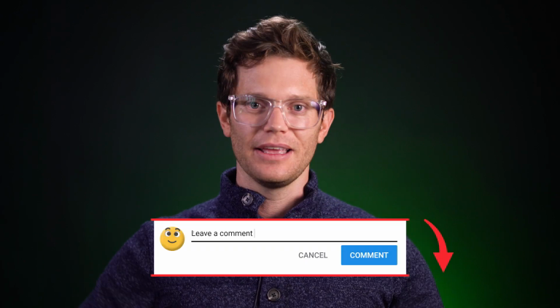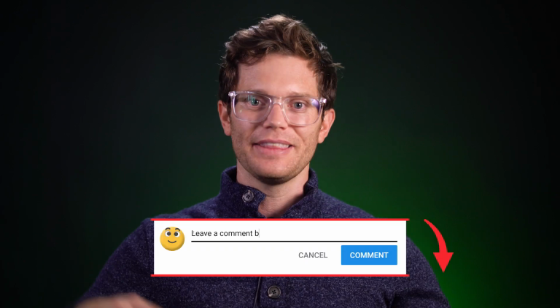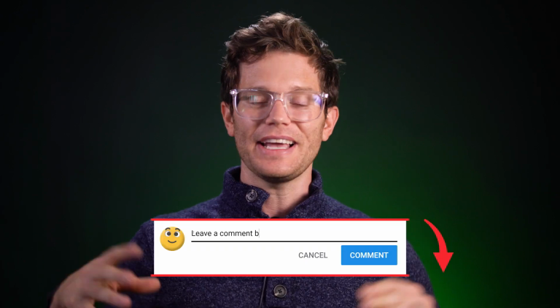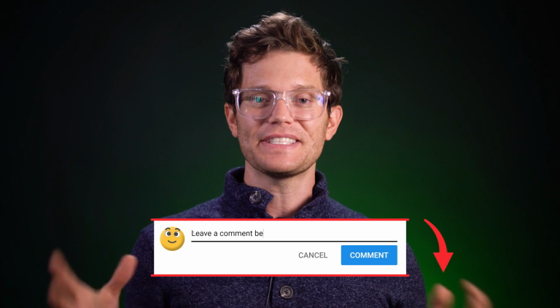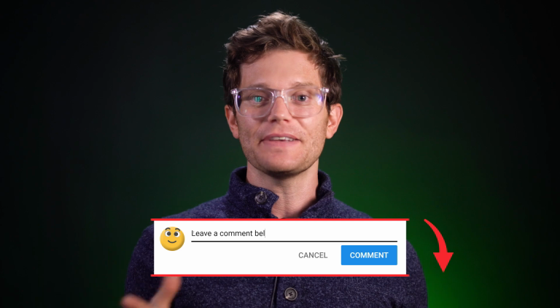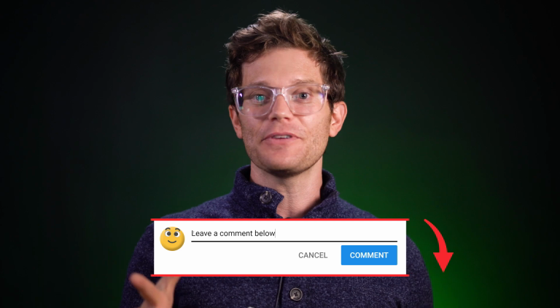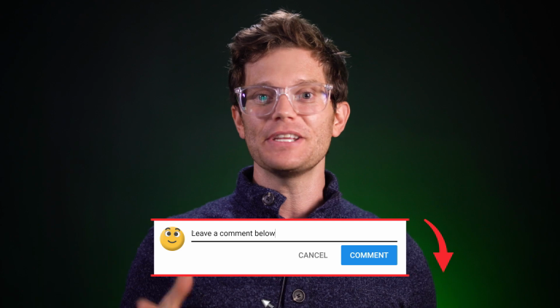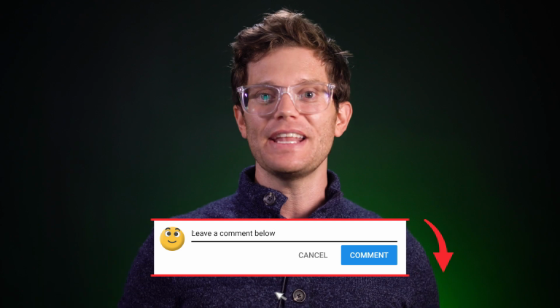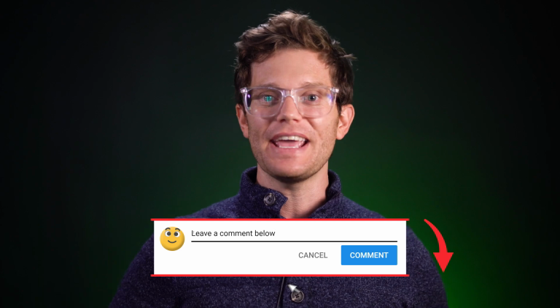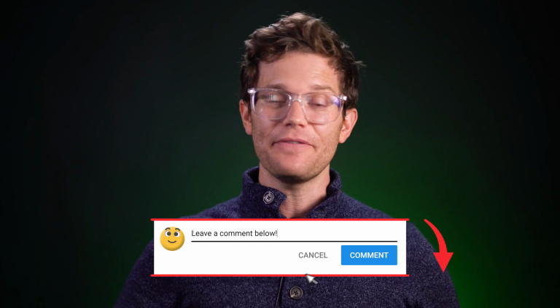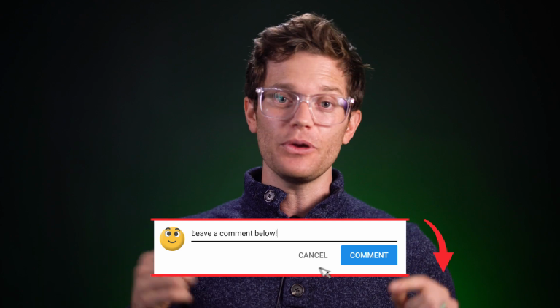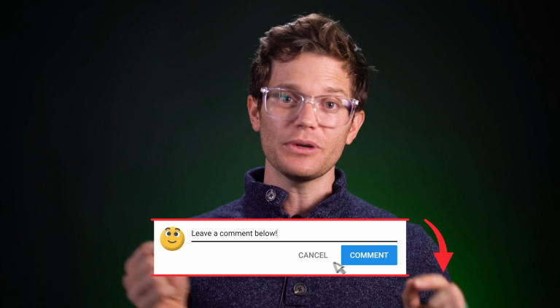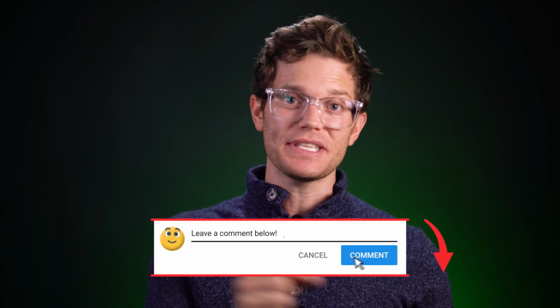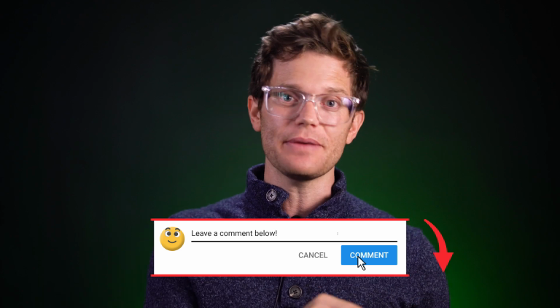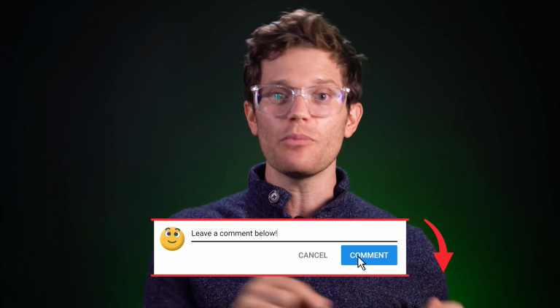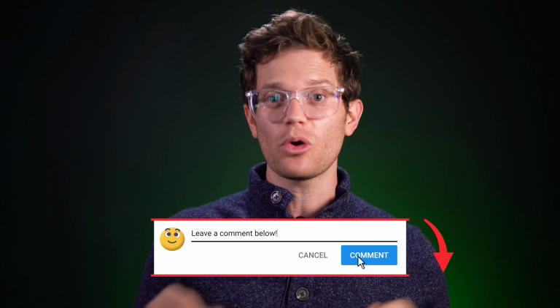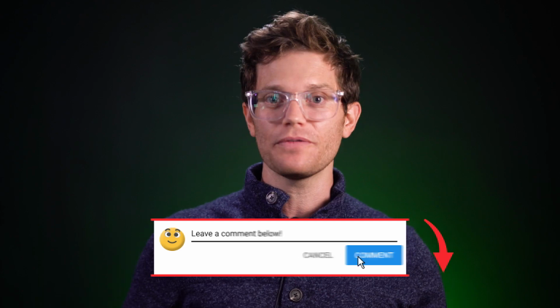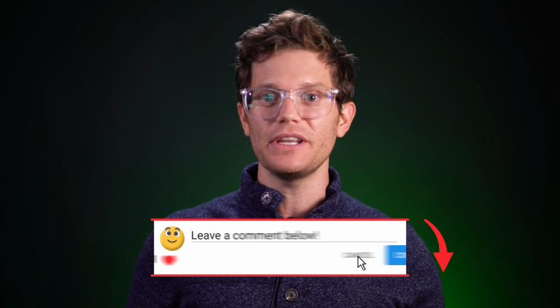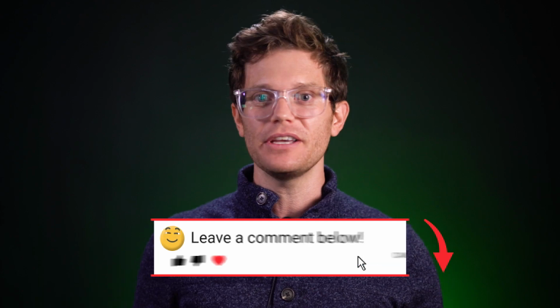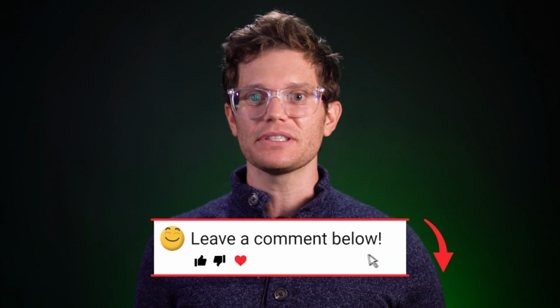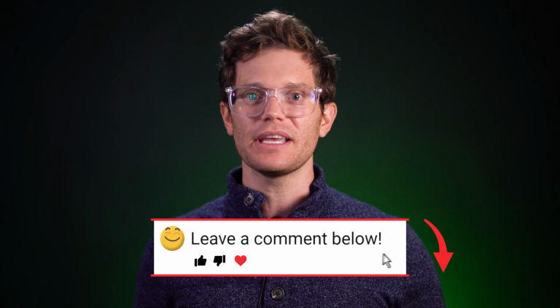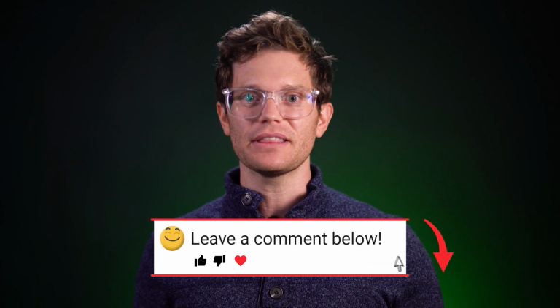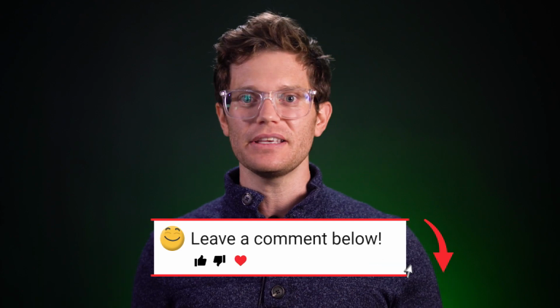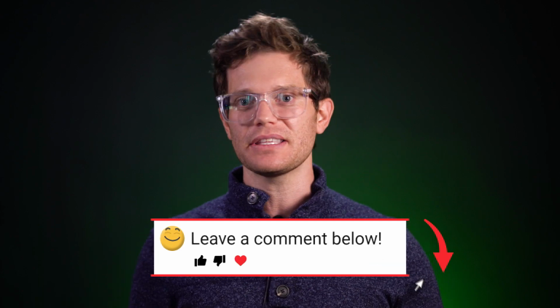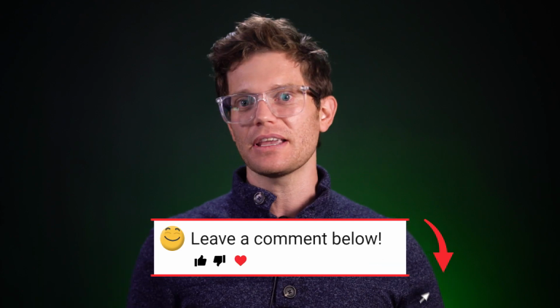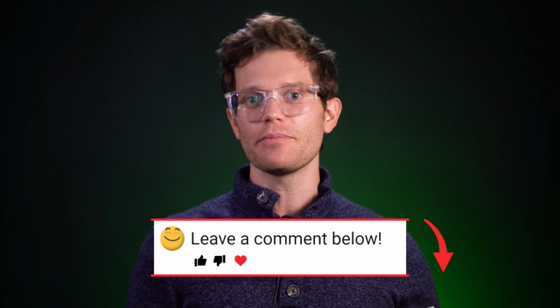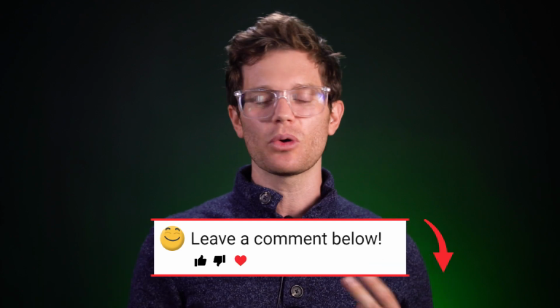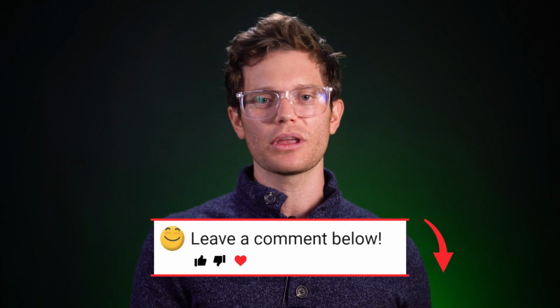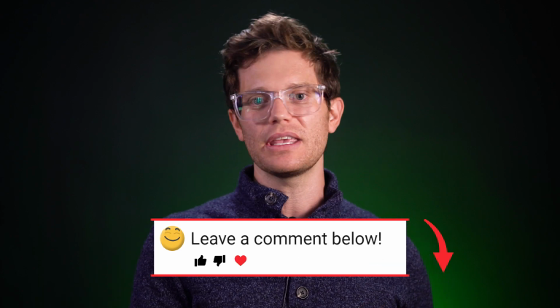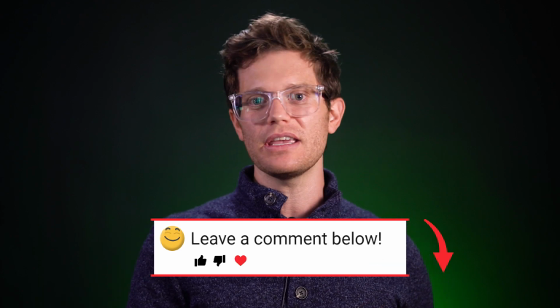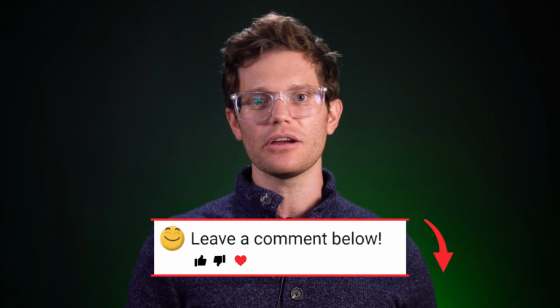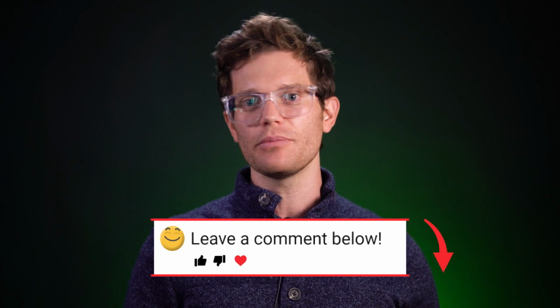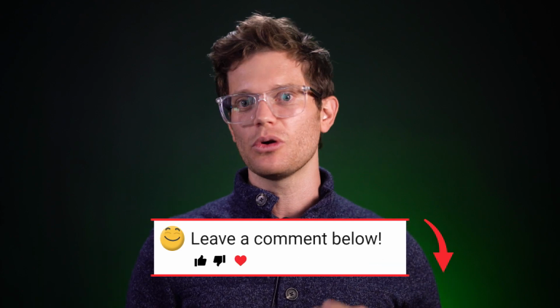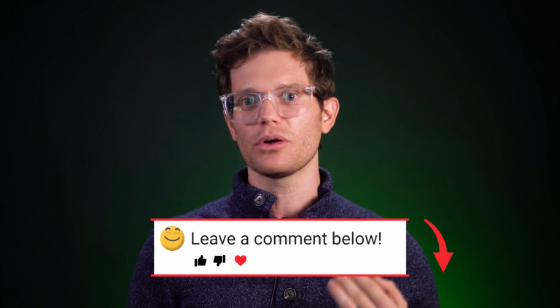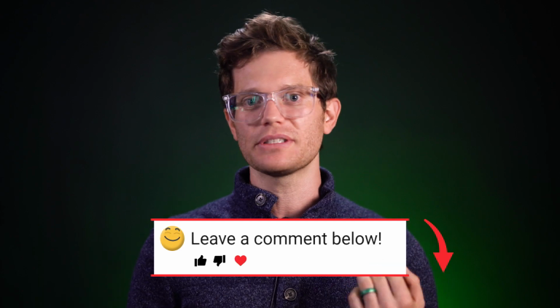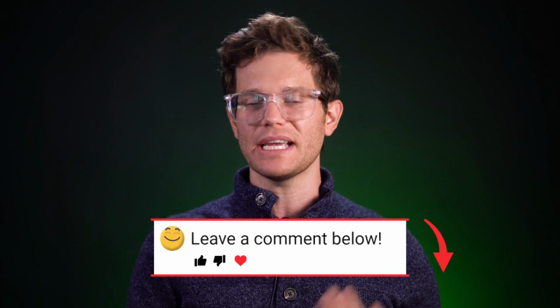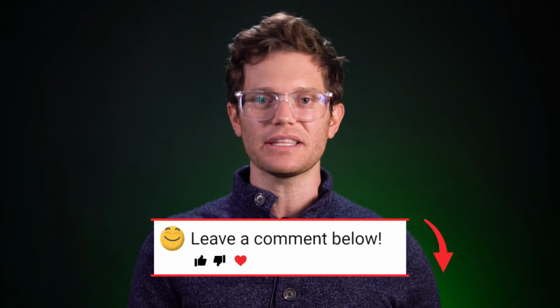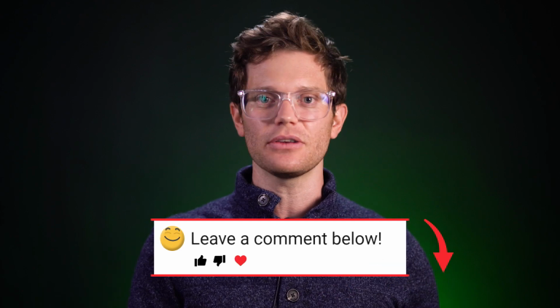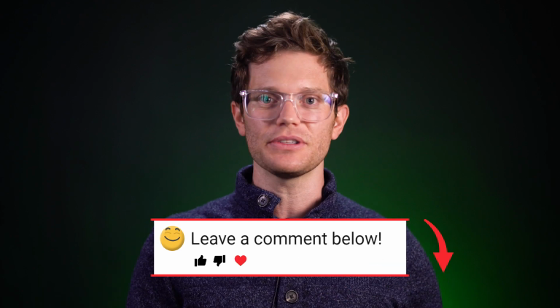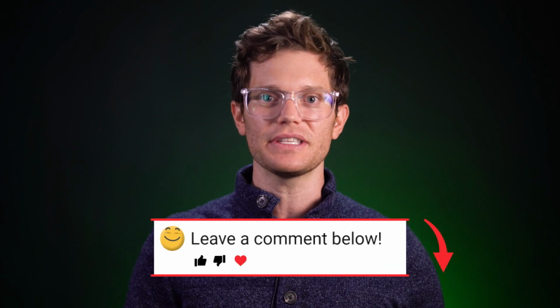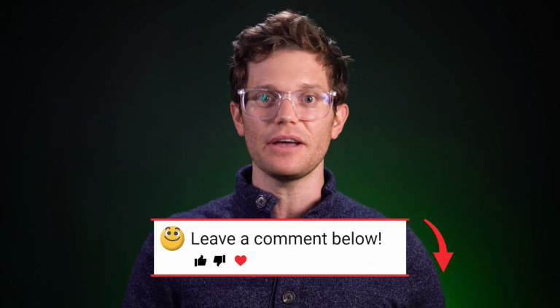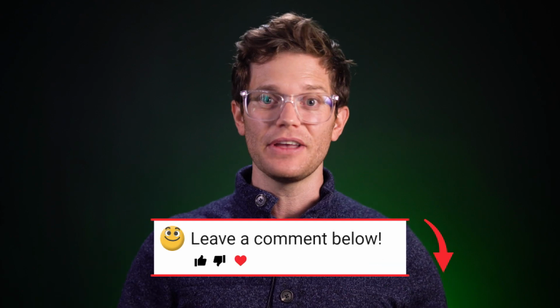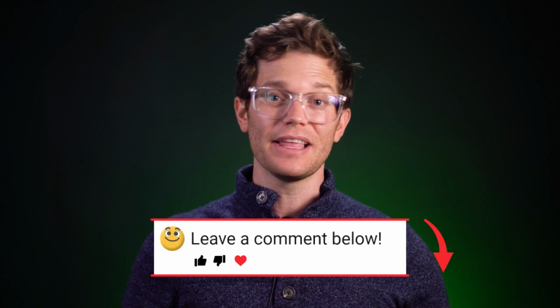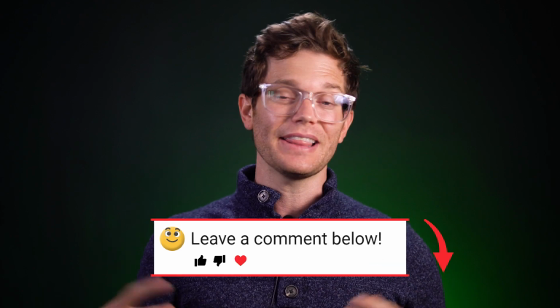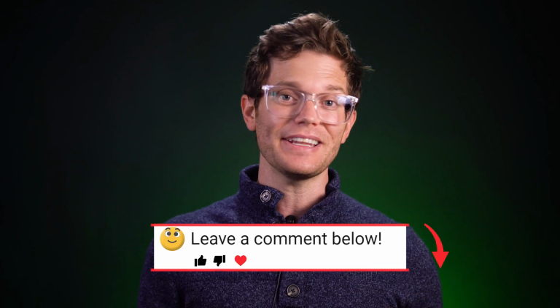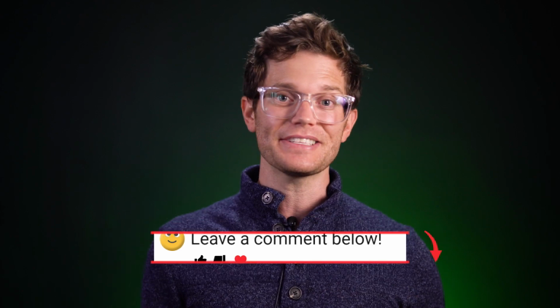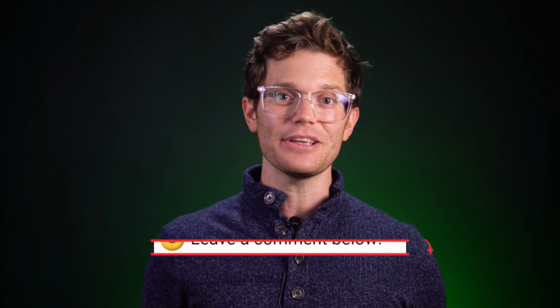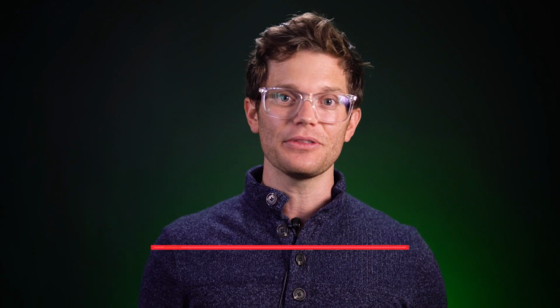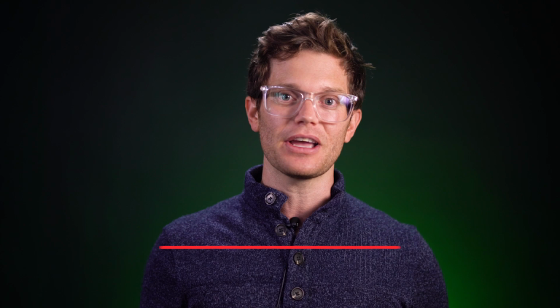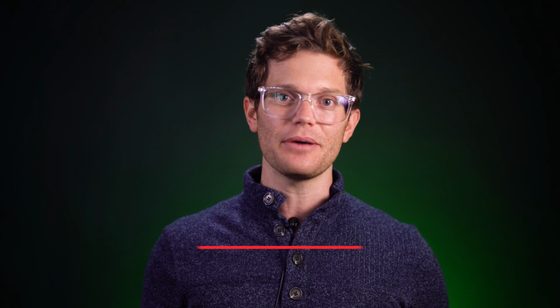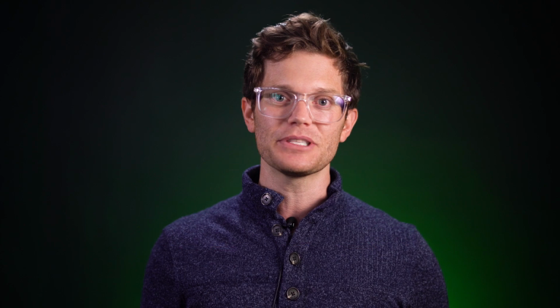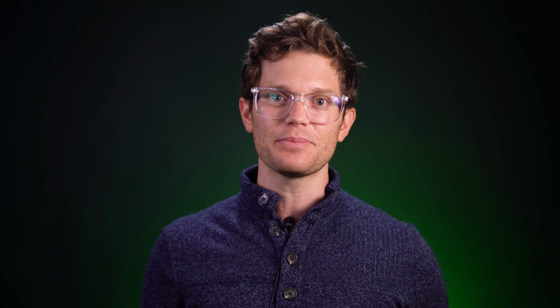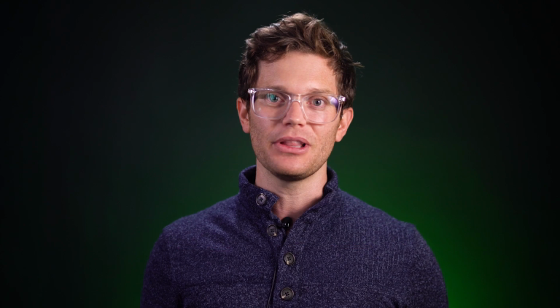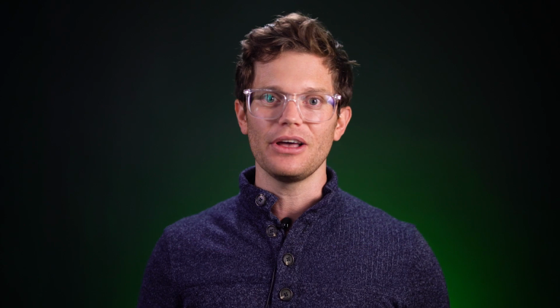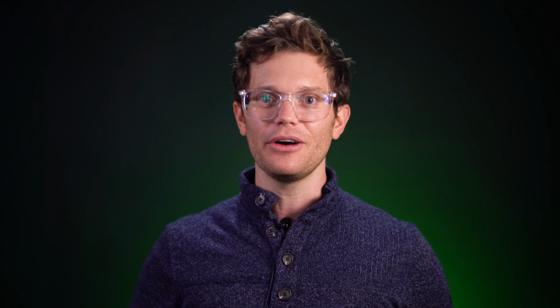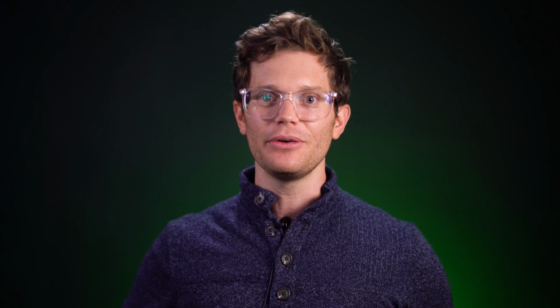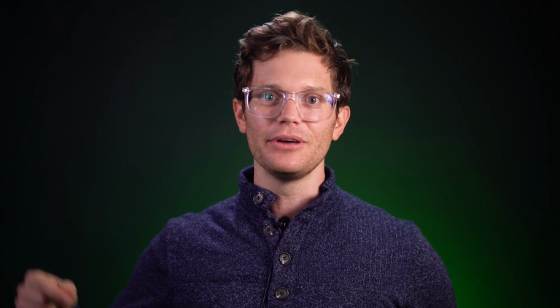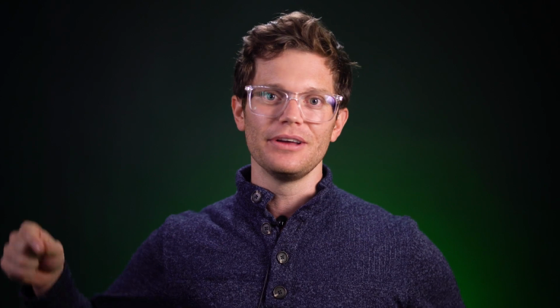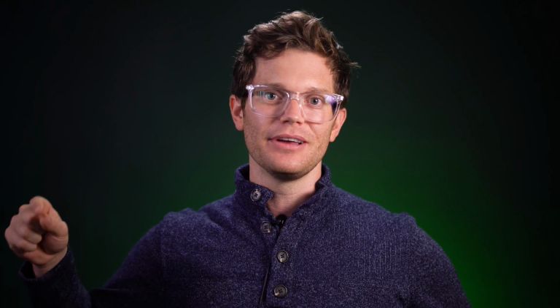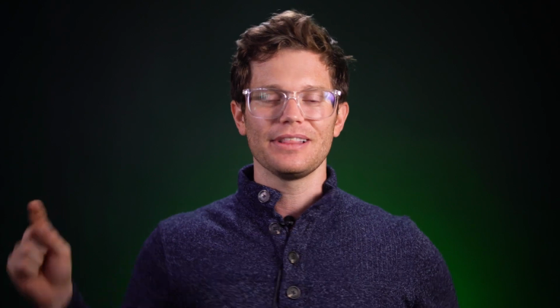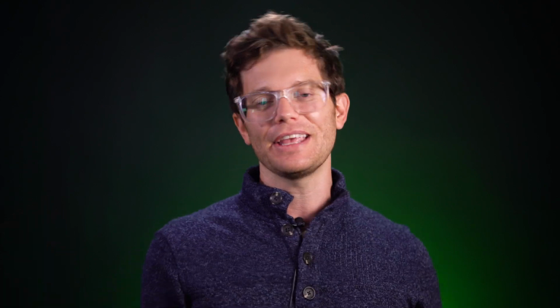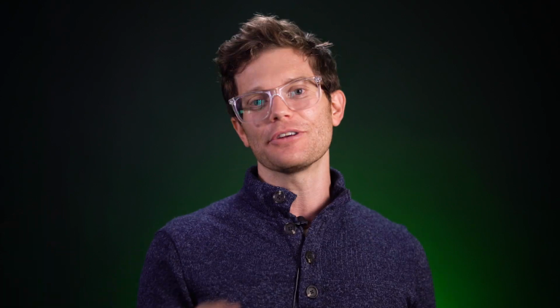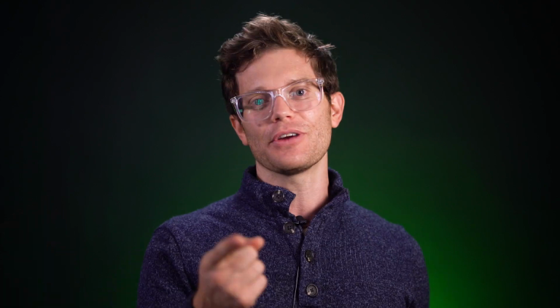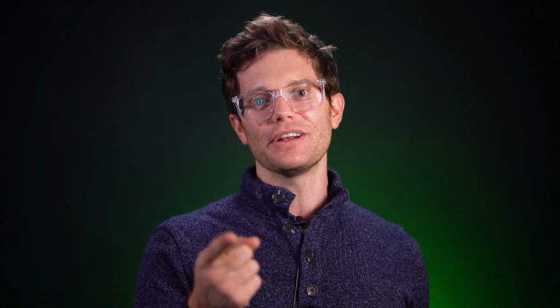That's it for today. If you want to see more videos like this — more gear, more technical stuff — let us know in the comments below. Later, creators.